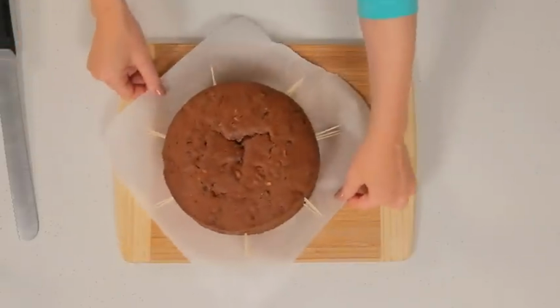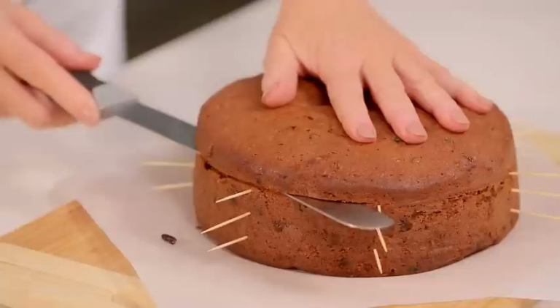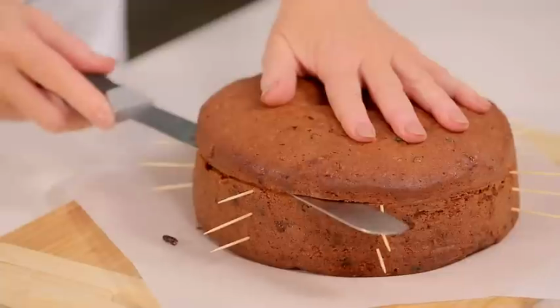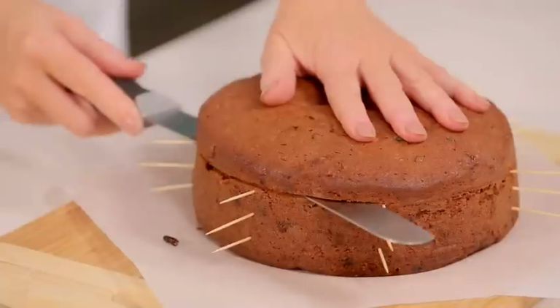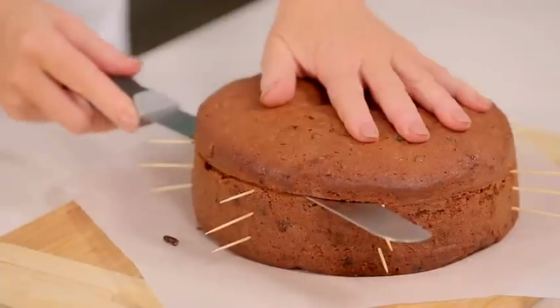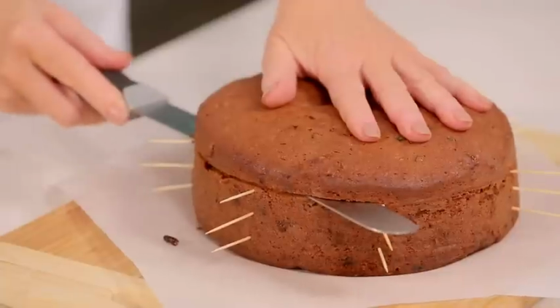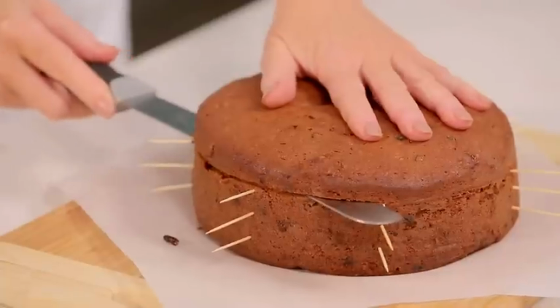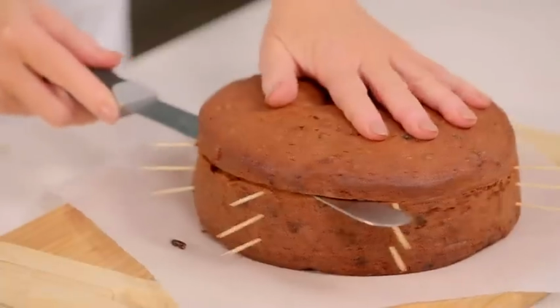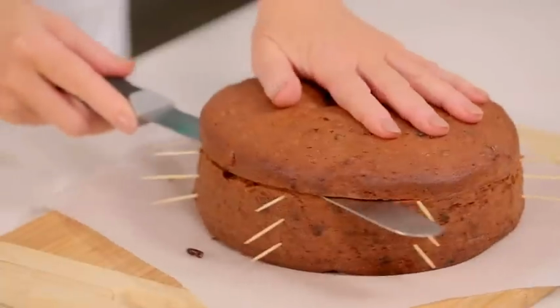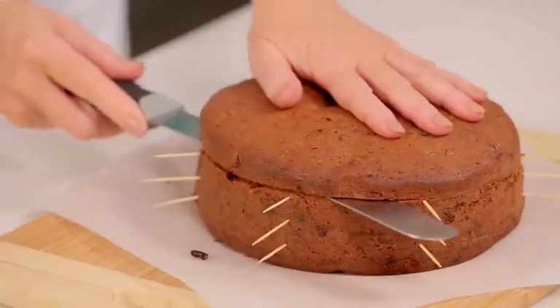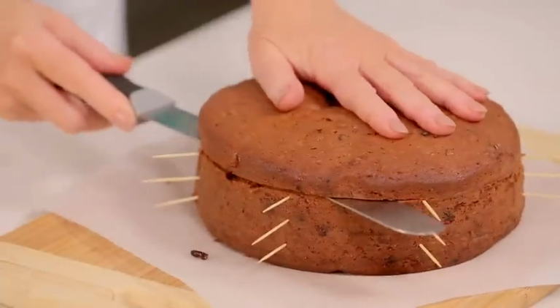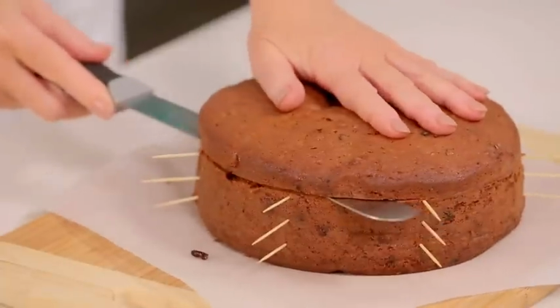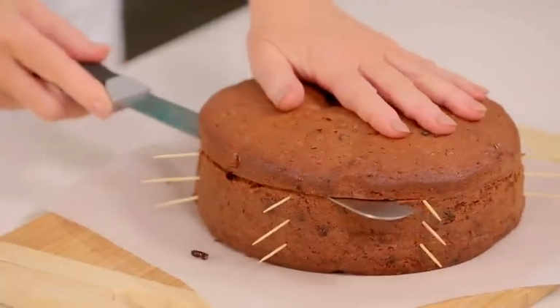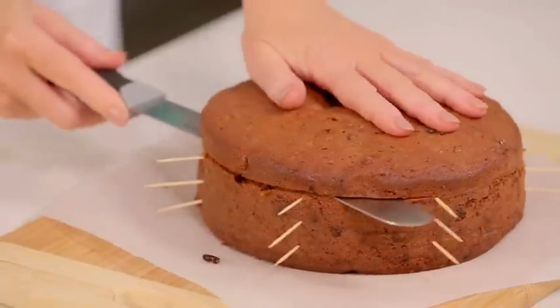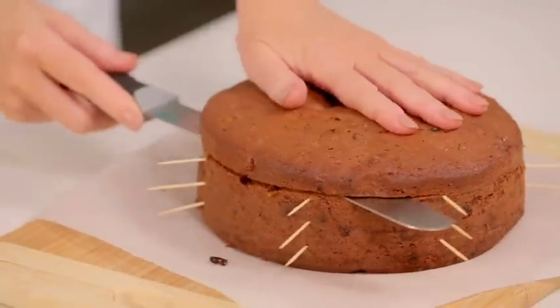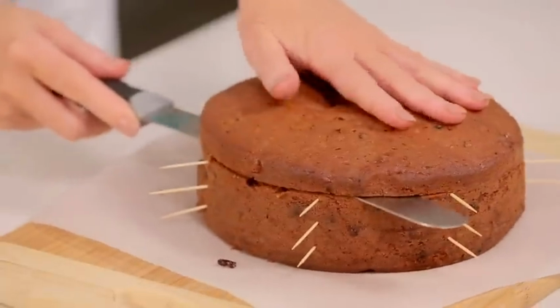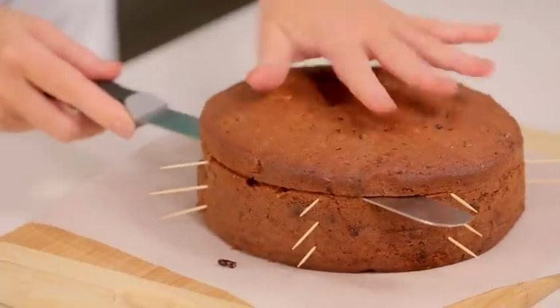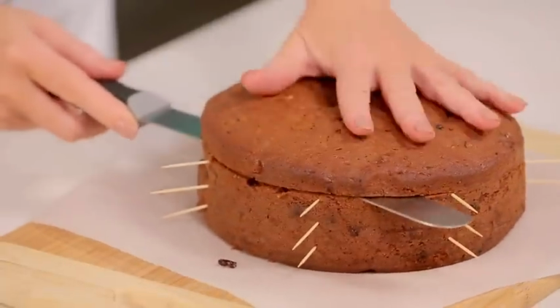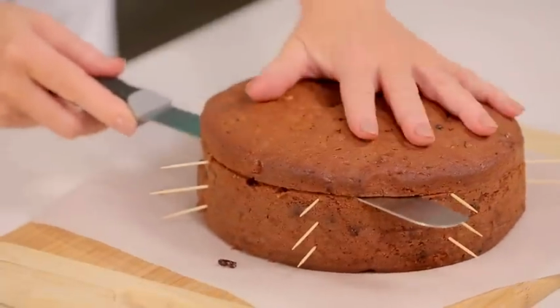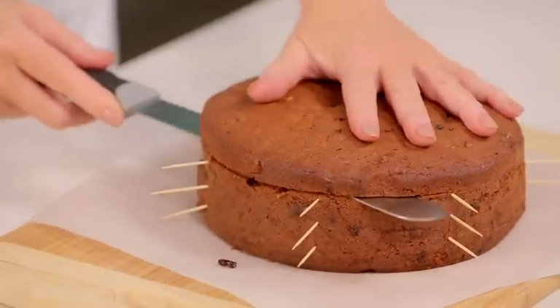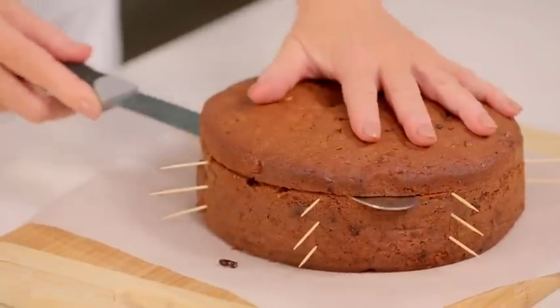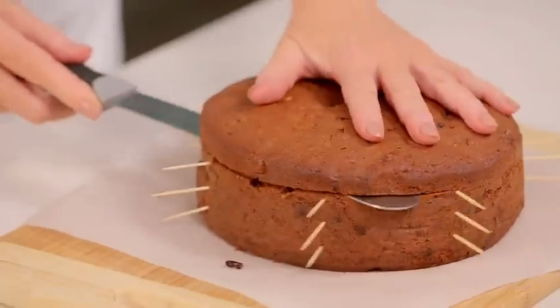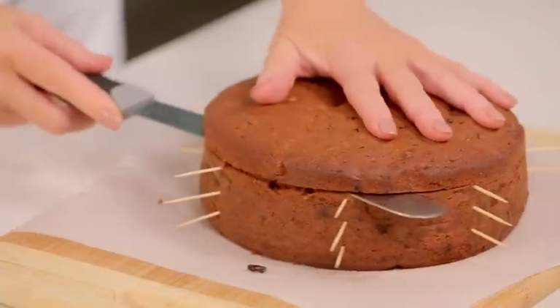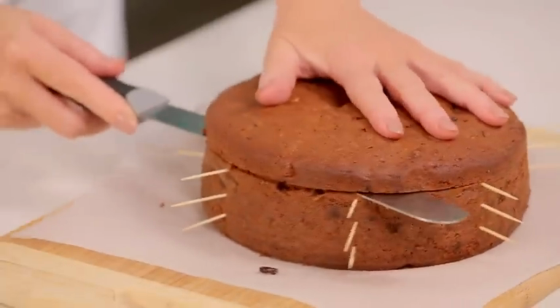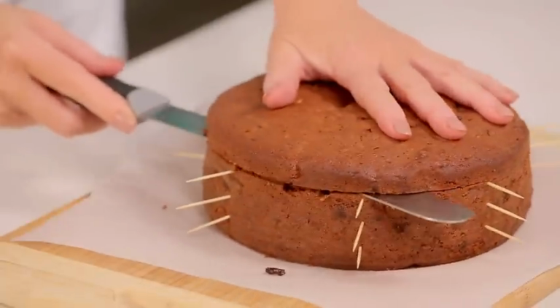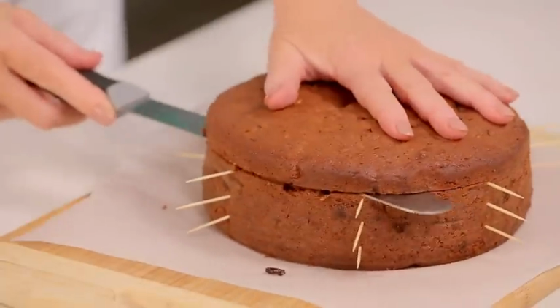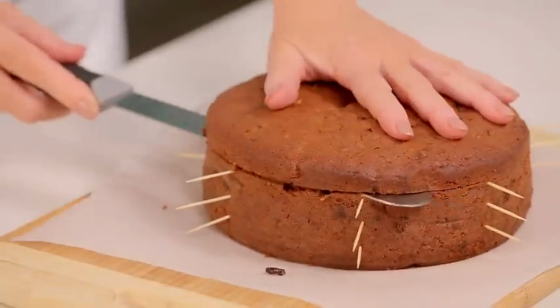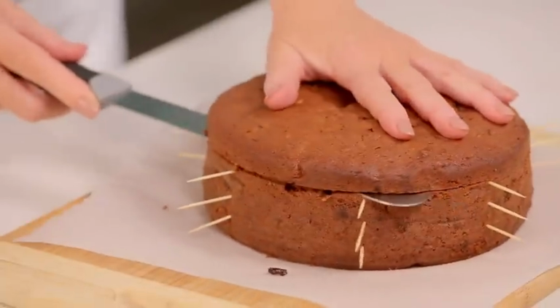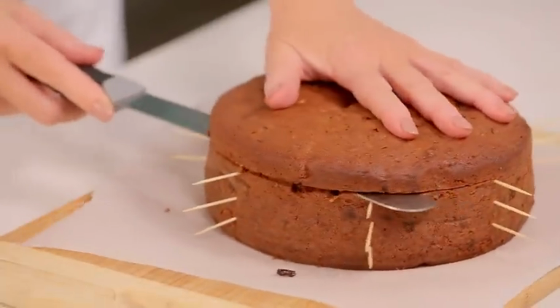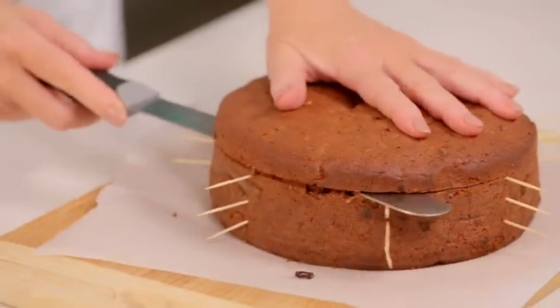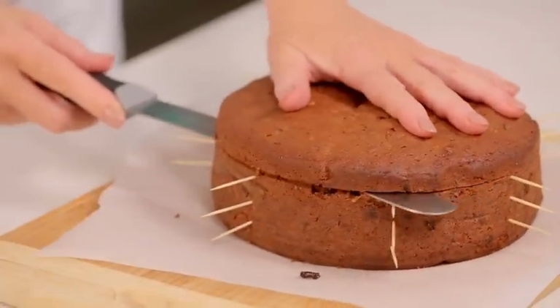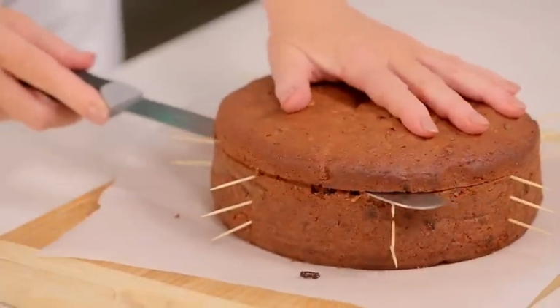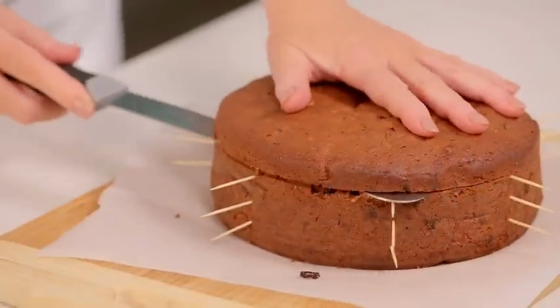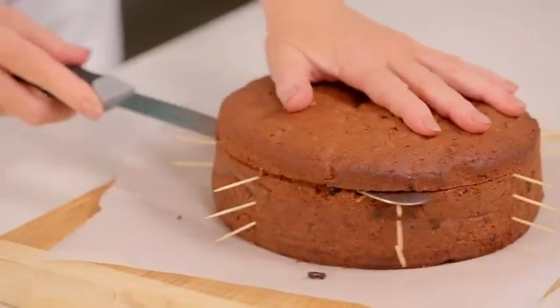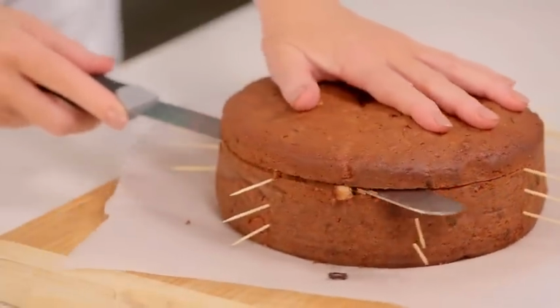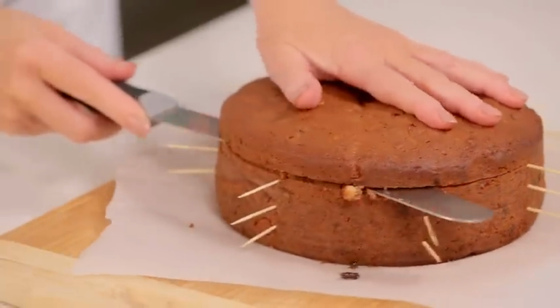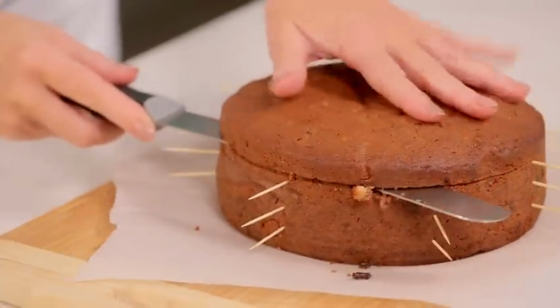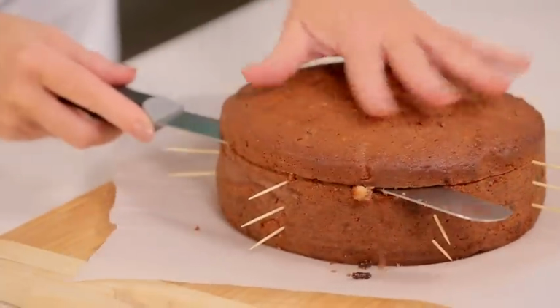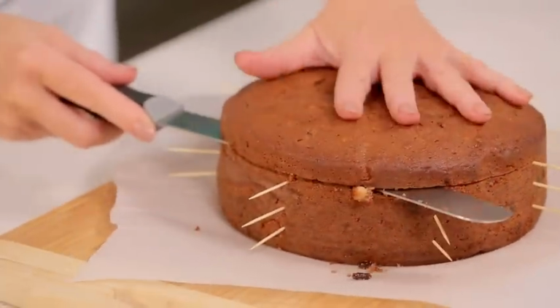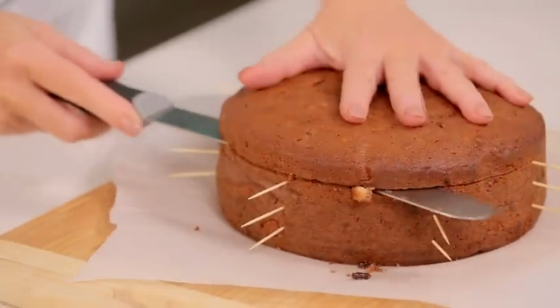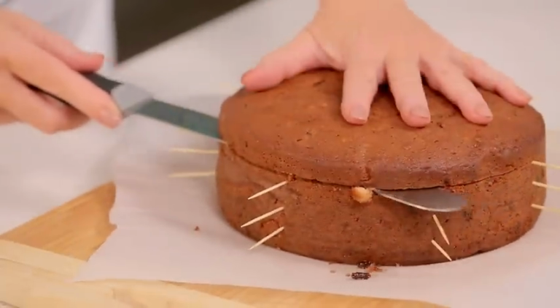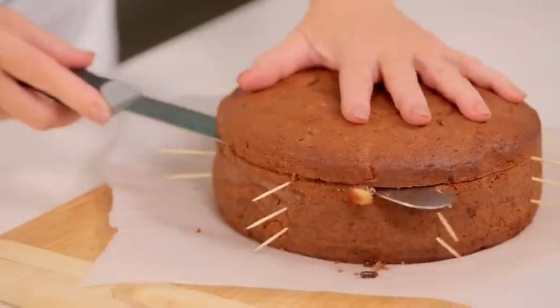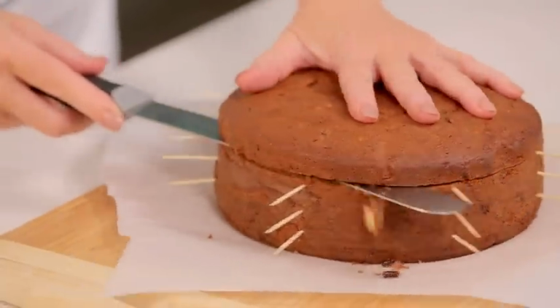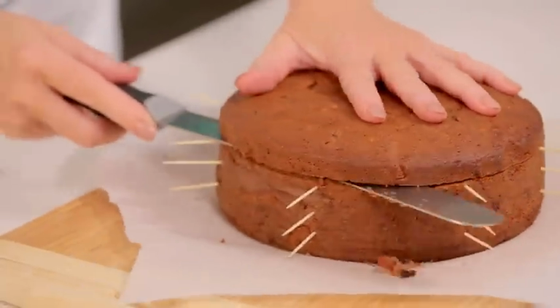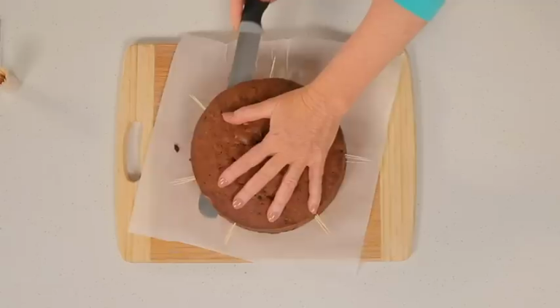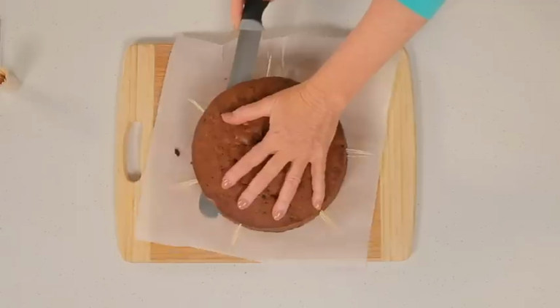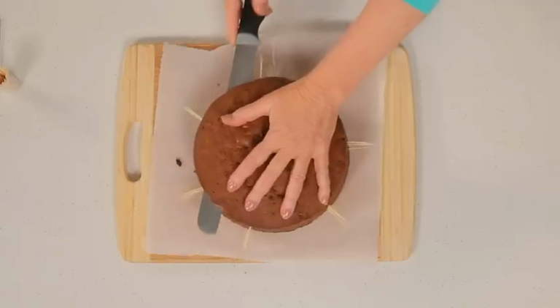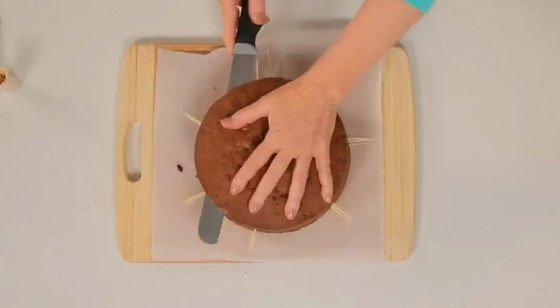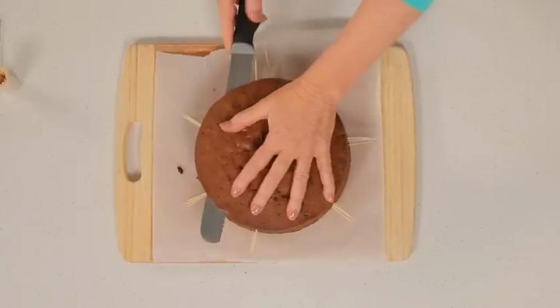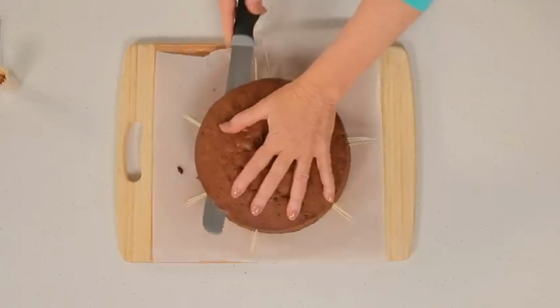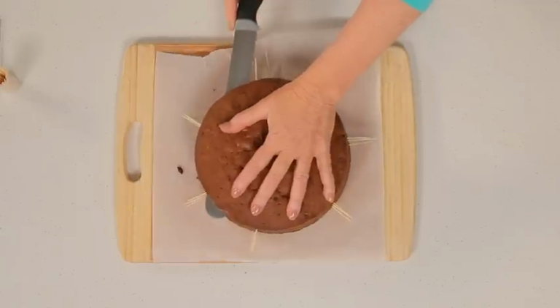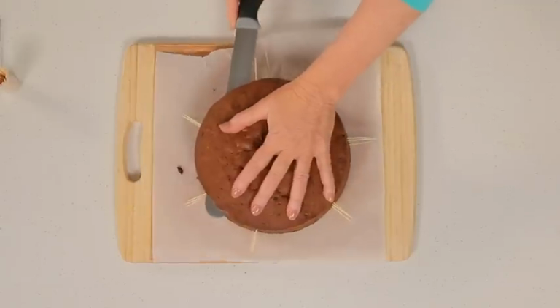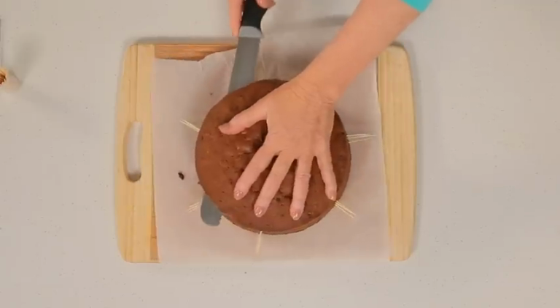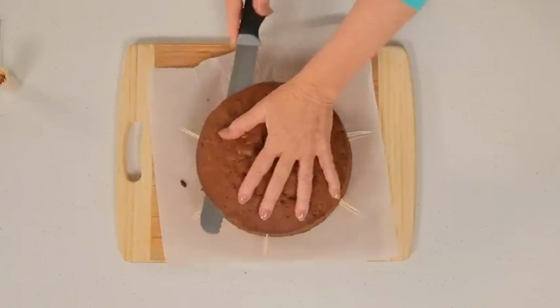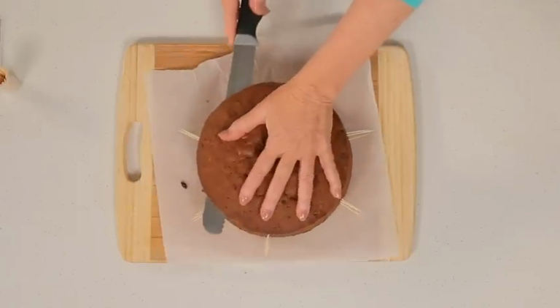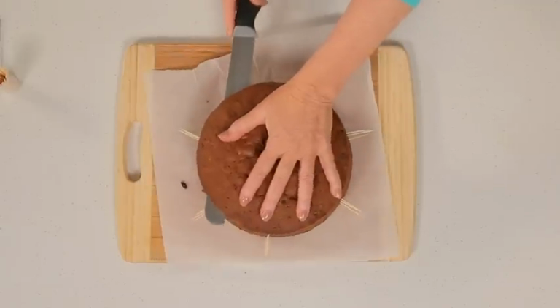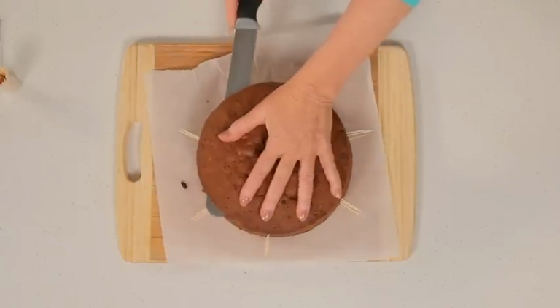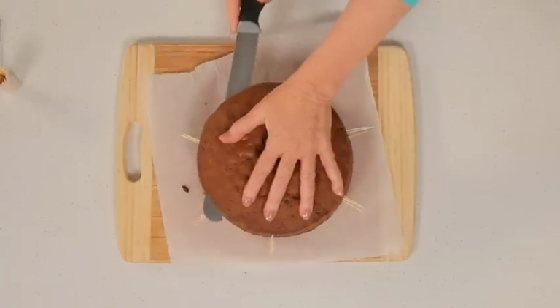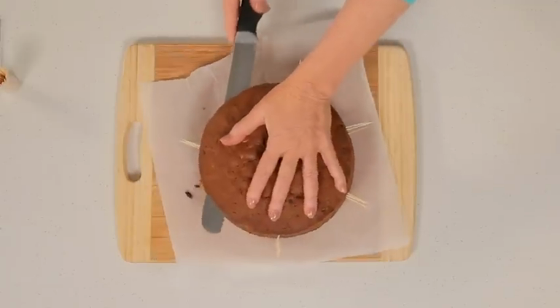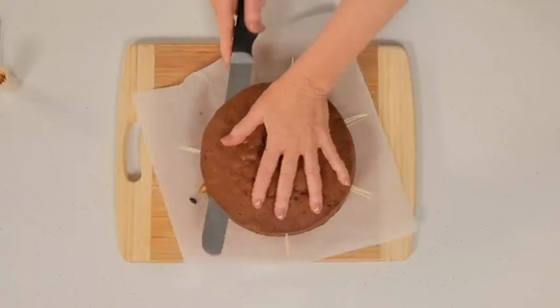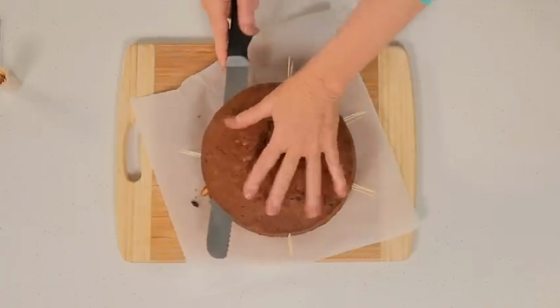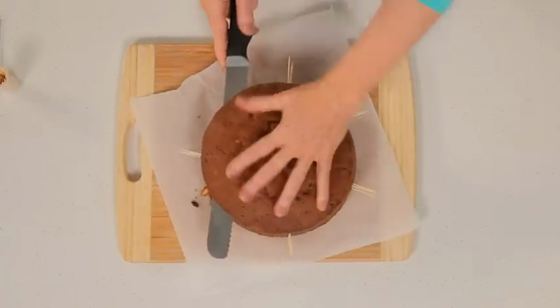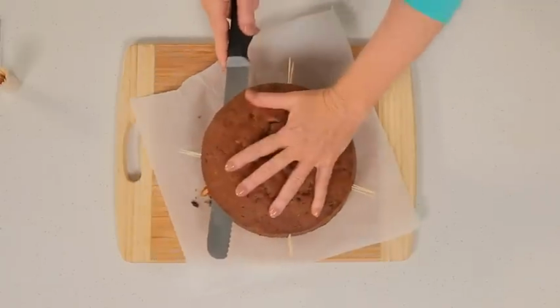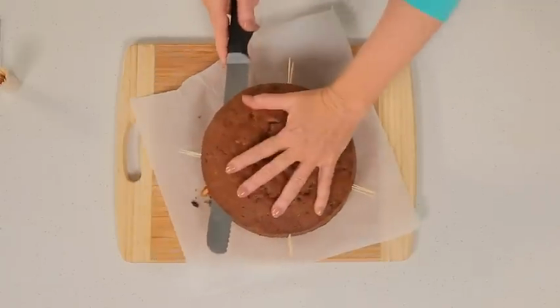Hold the top of the cake firmly and cut using a large serrated knife, using the toothpicks as a guide.